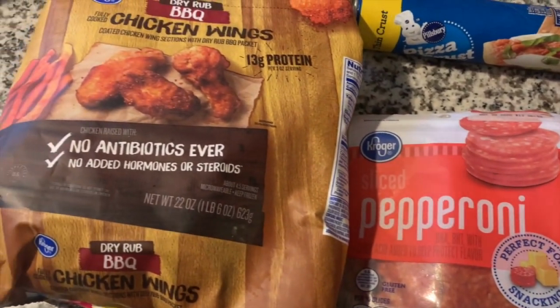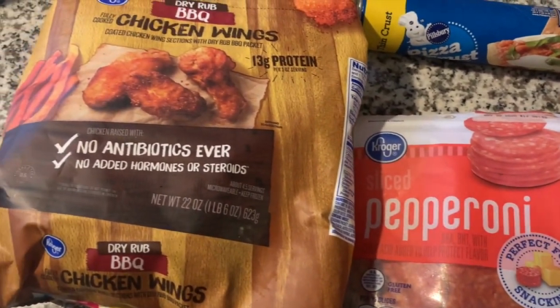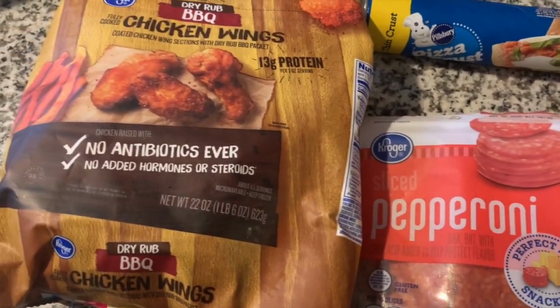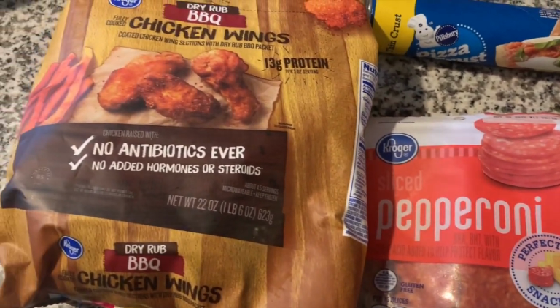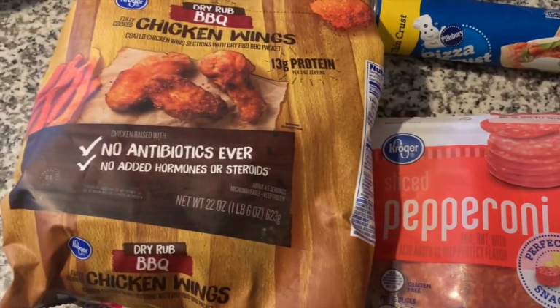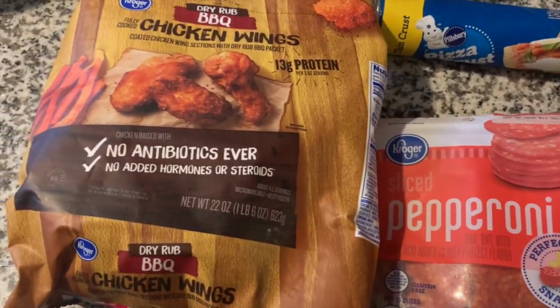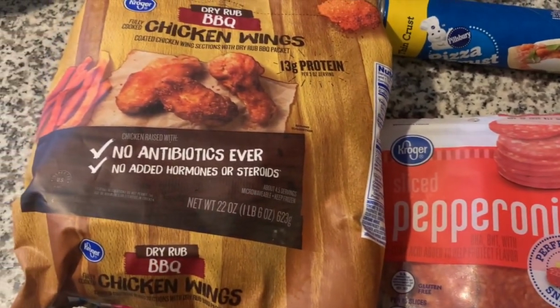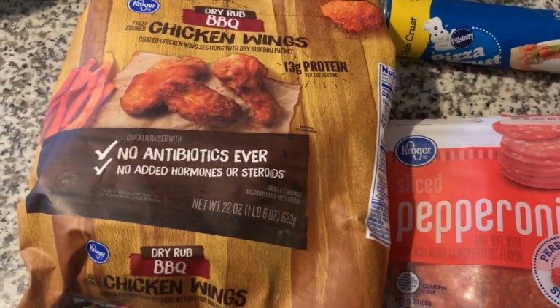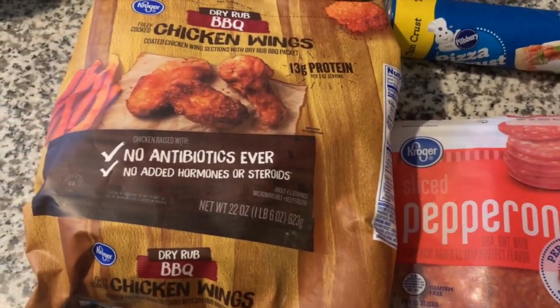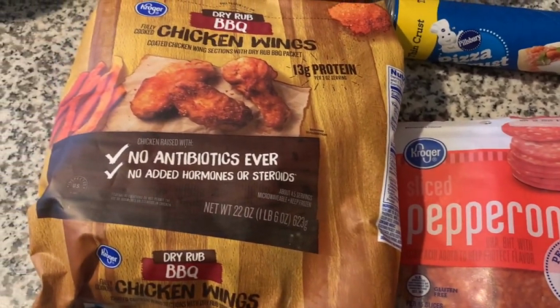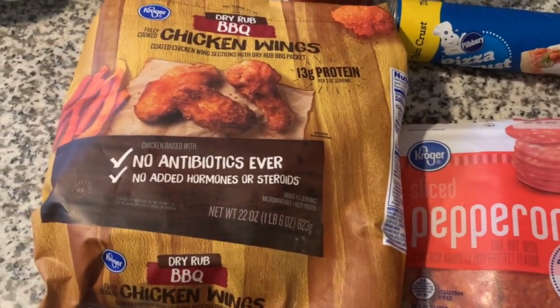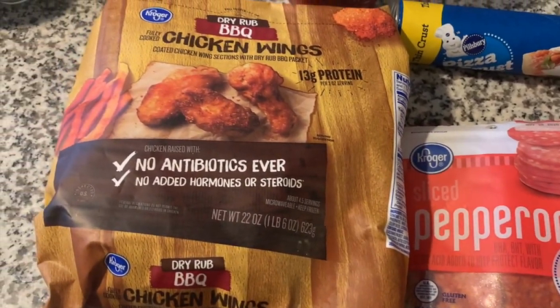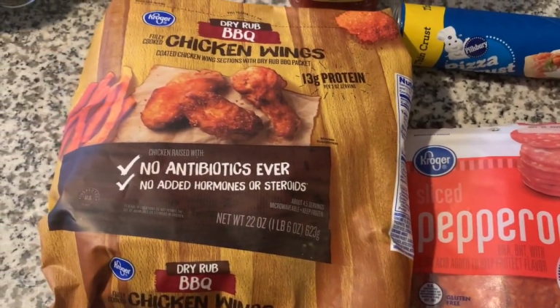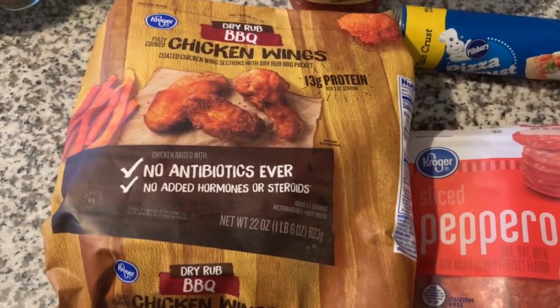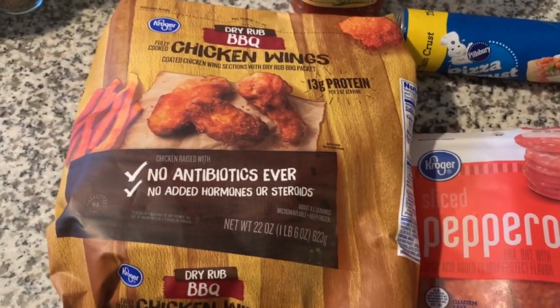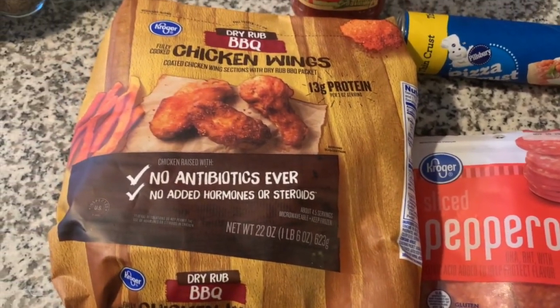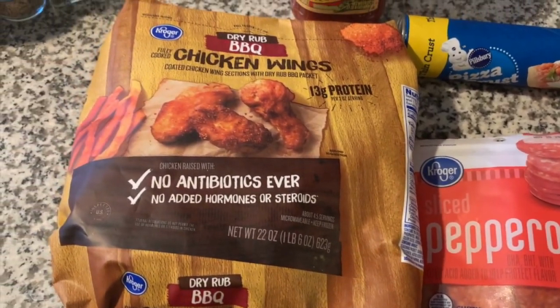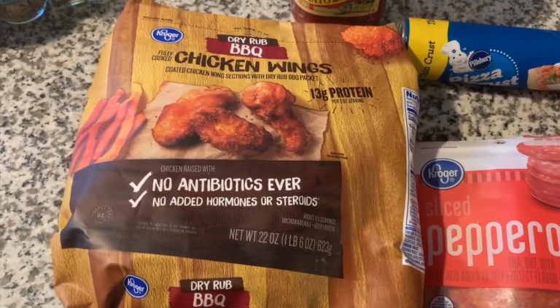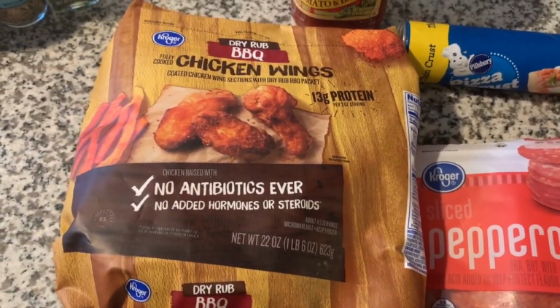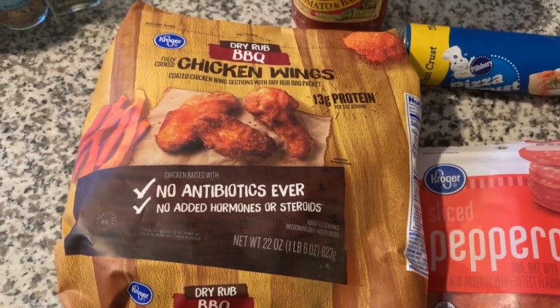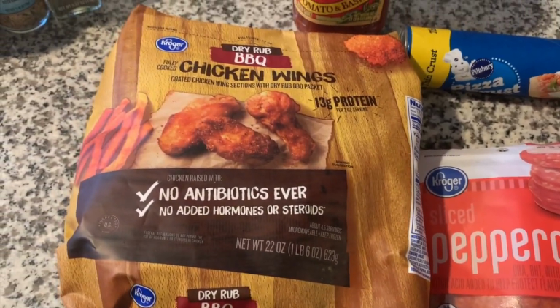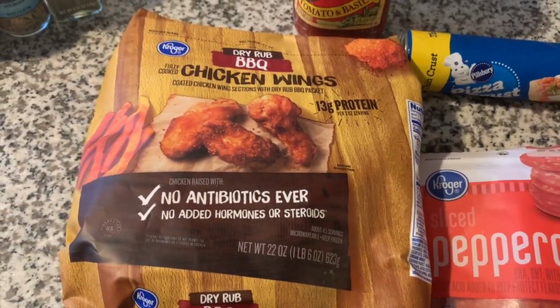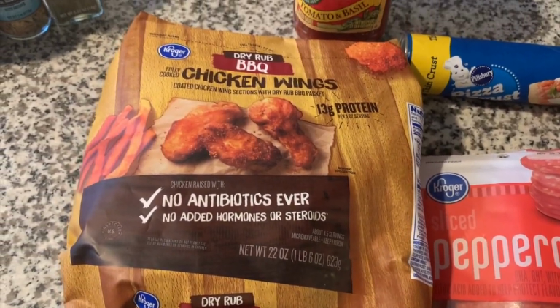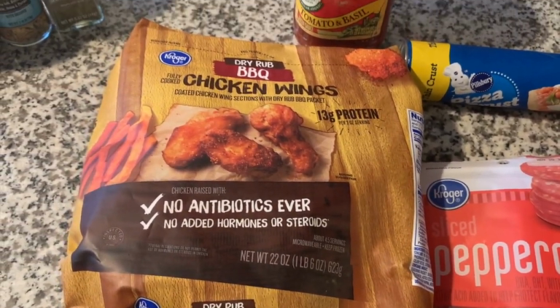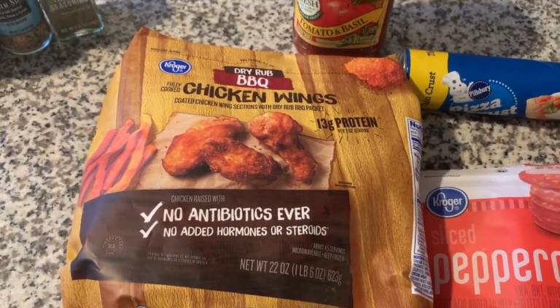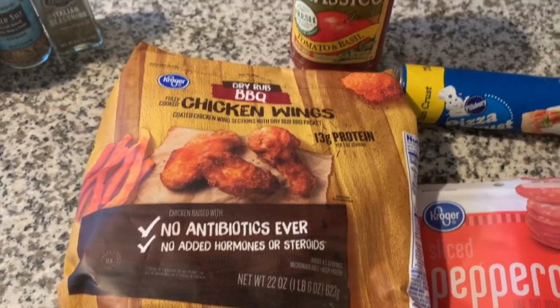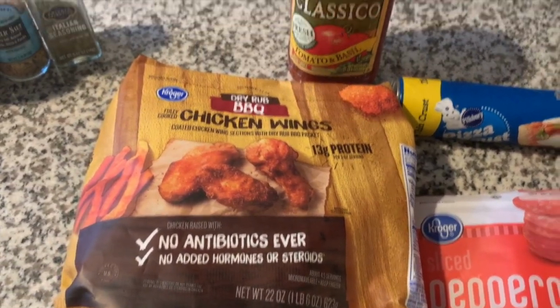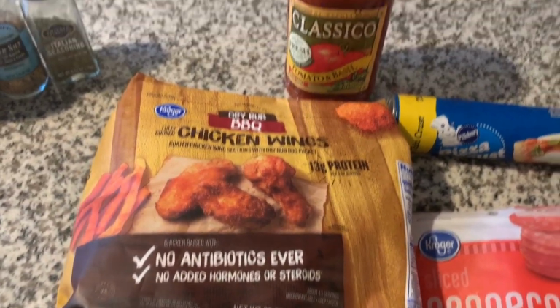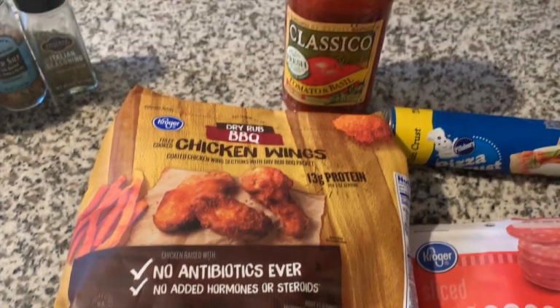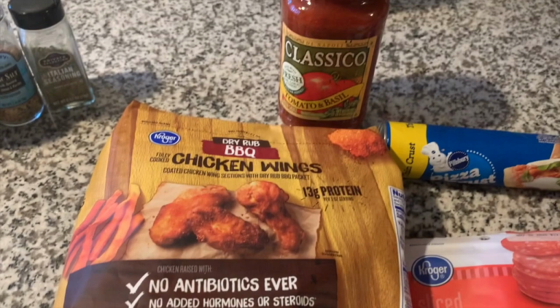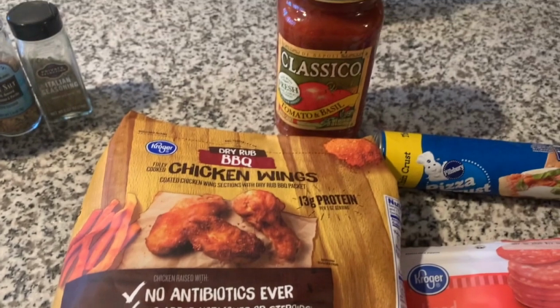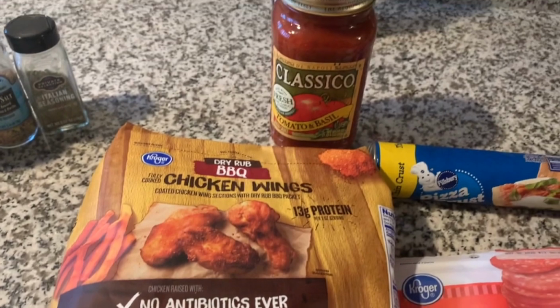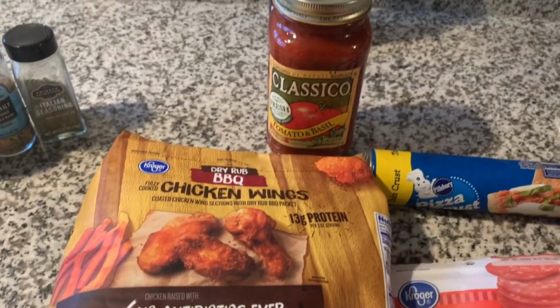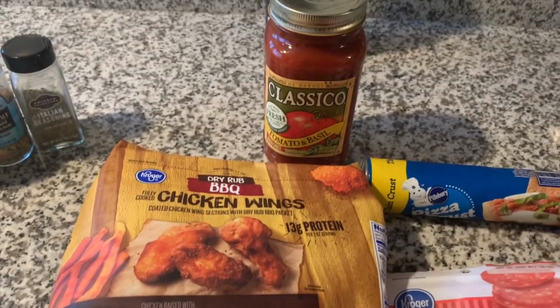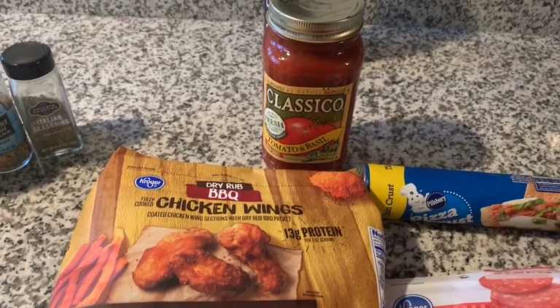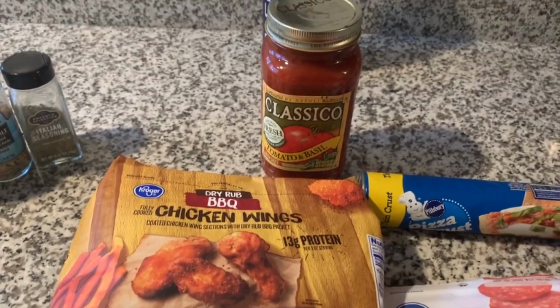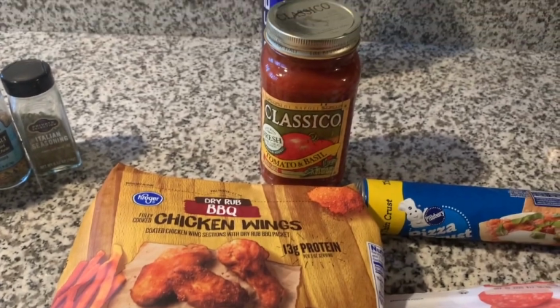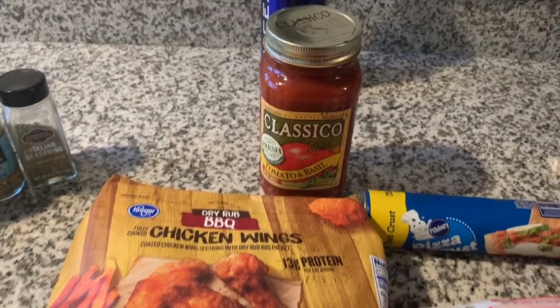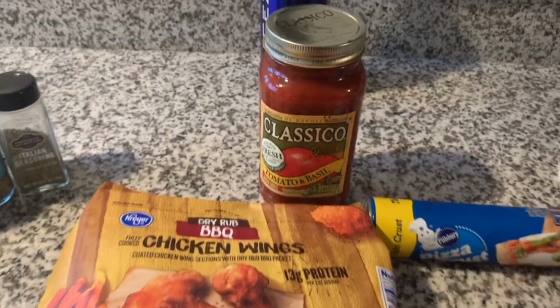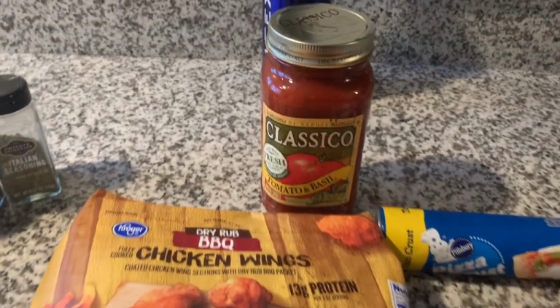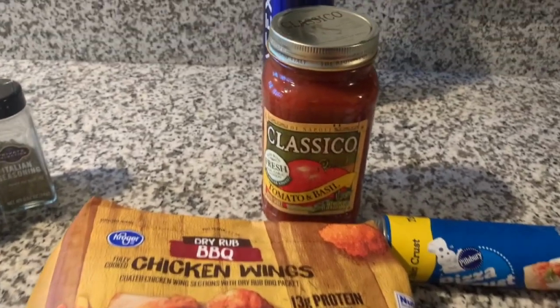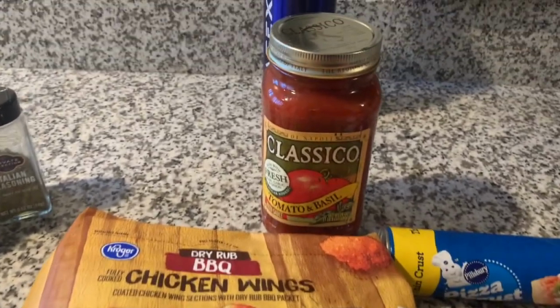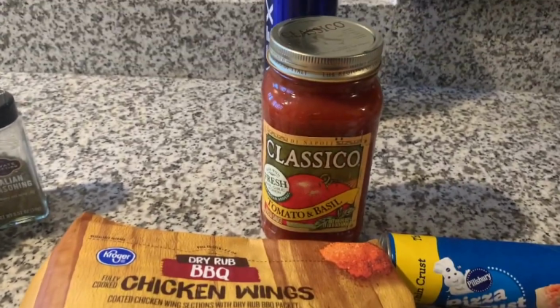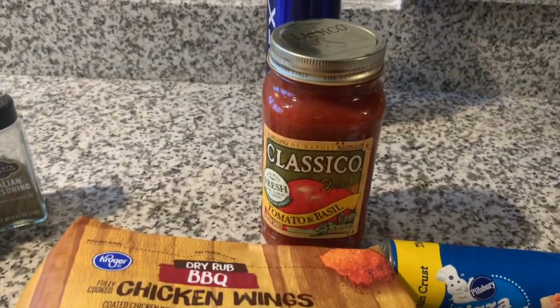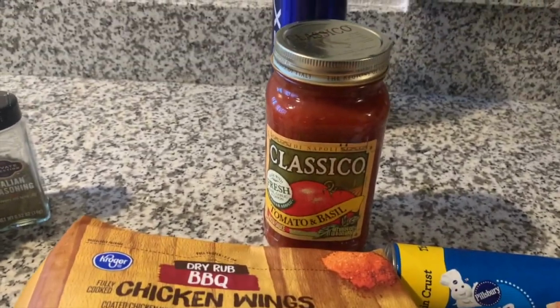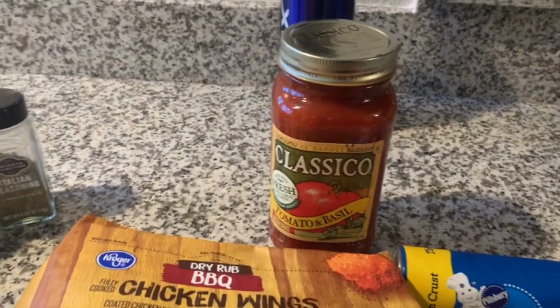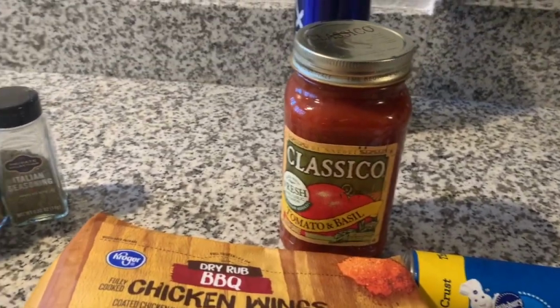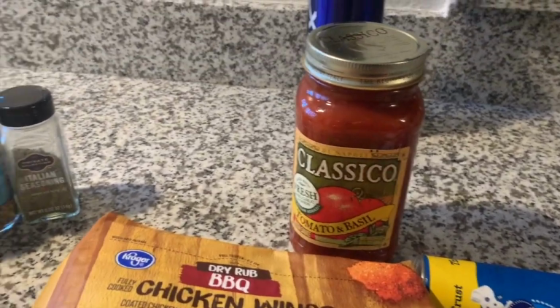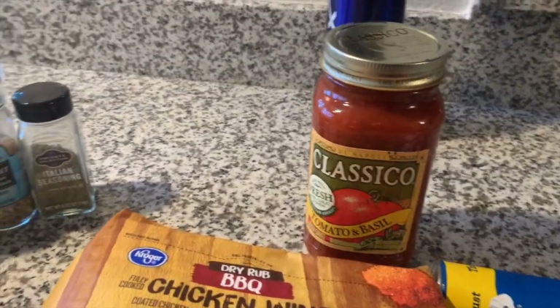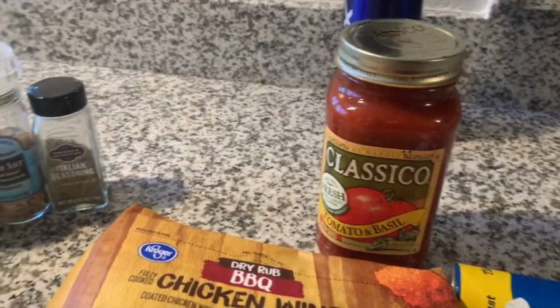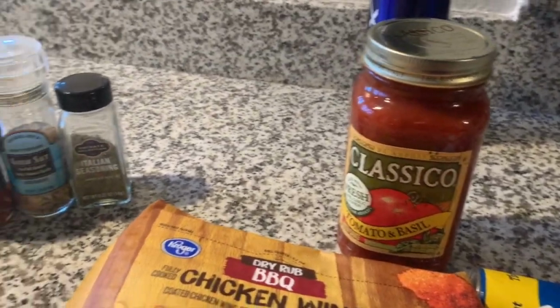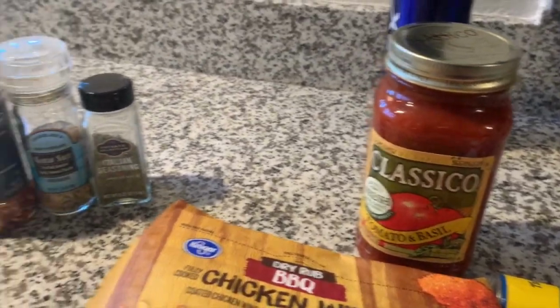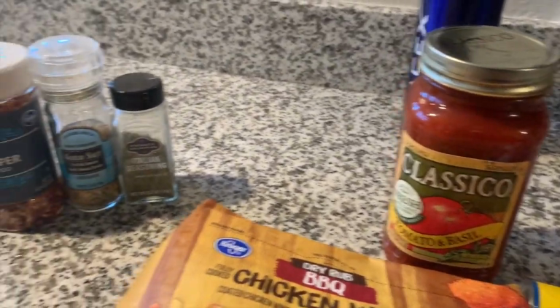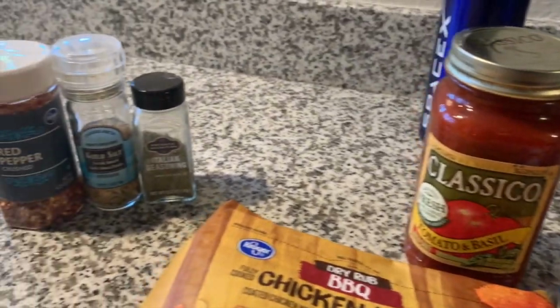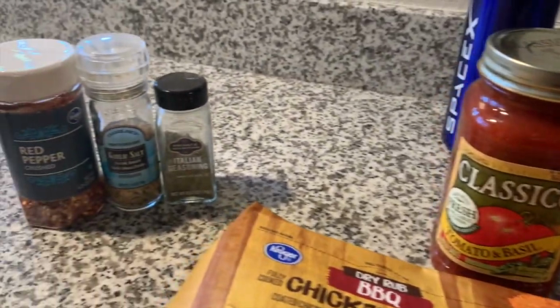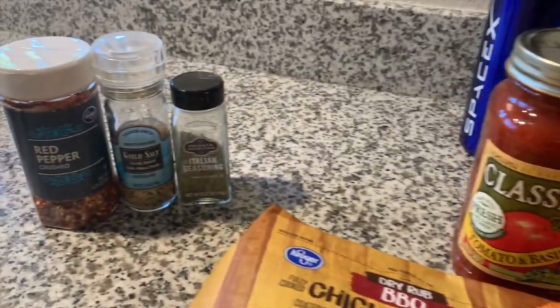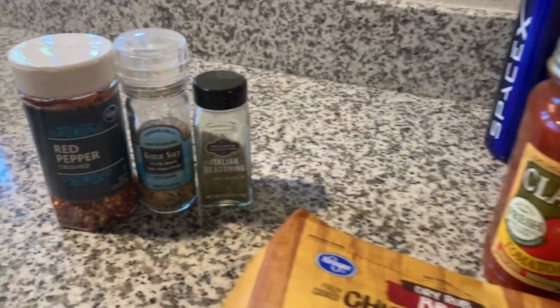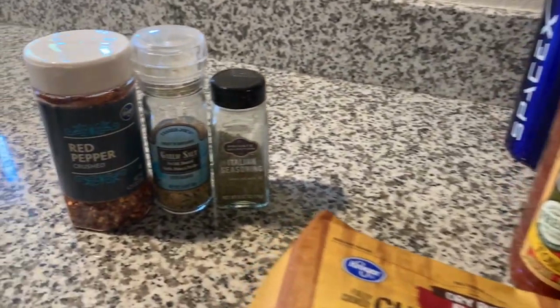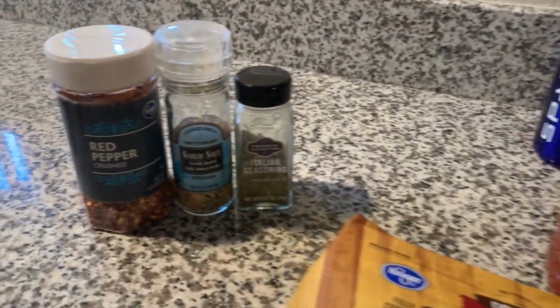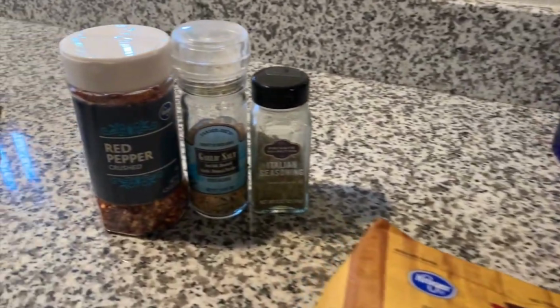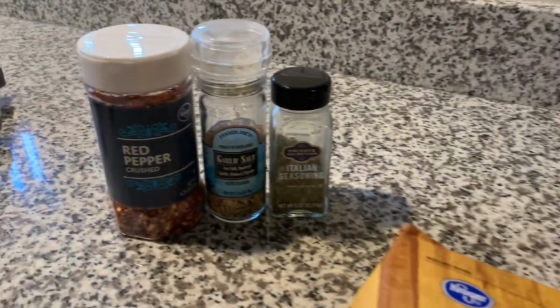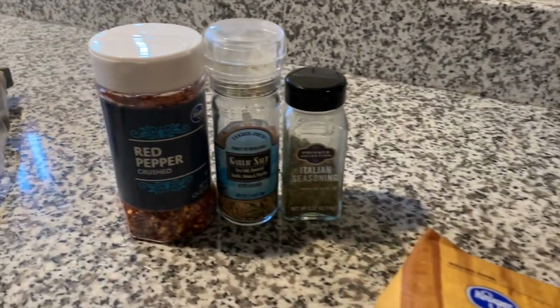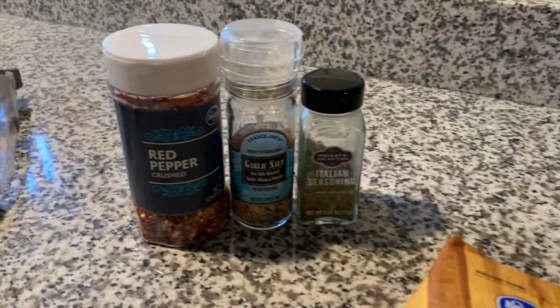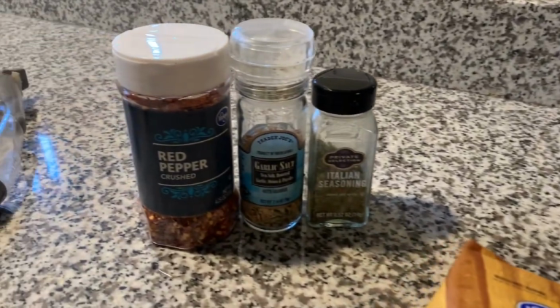Who doesn't like wings and pizza? It was a Friday evening and we were going to watch a movie, so I thought this would be the perfect meal to complement that.